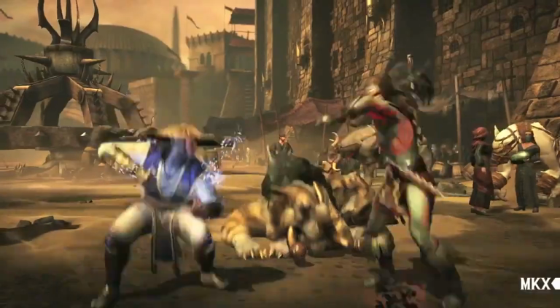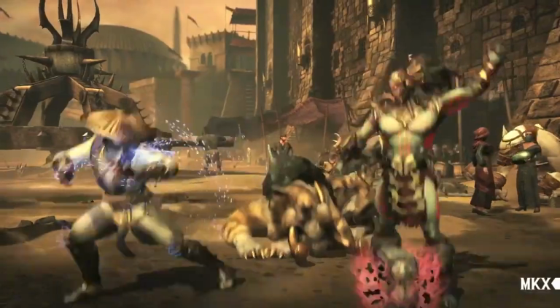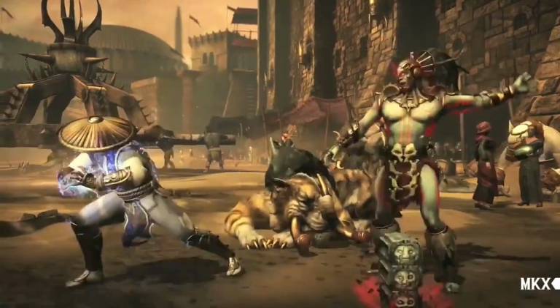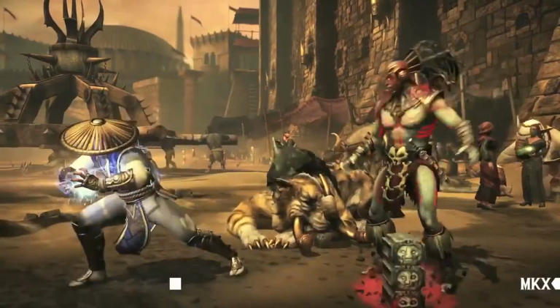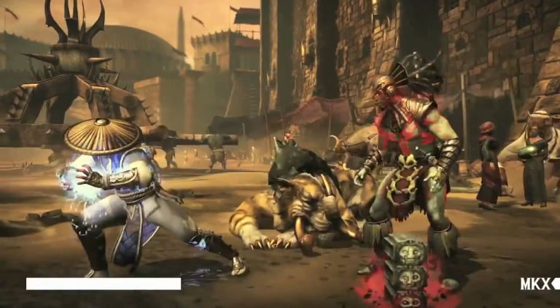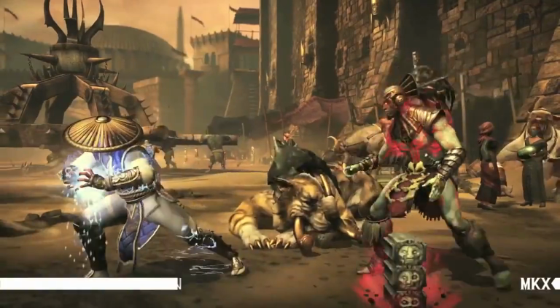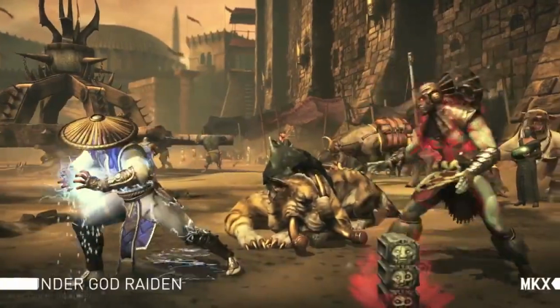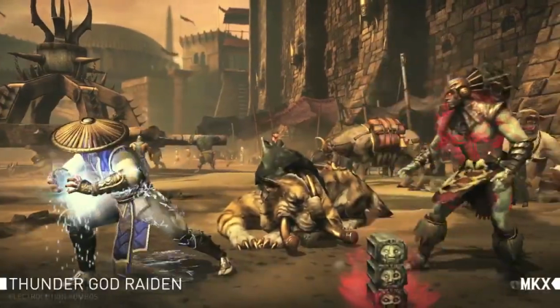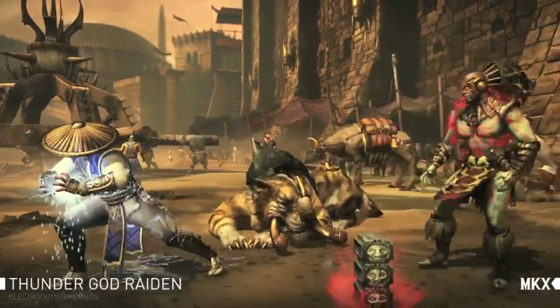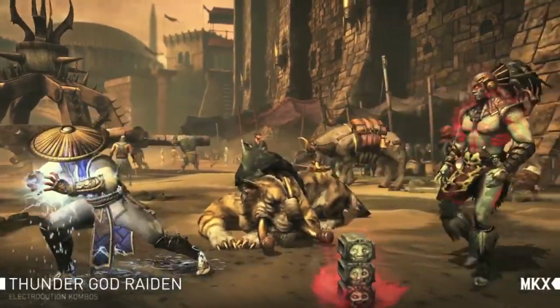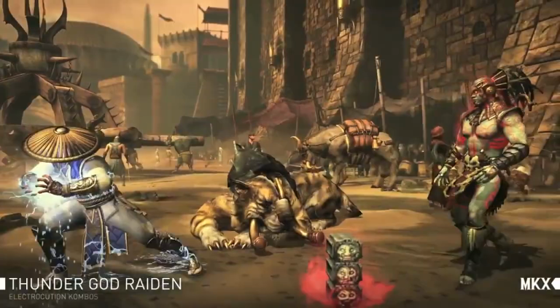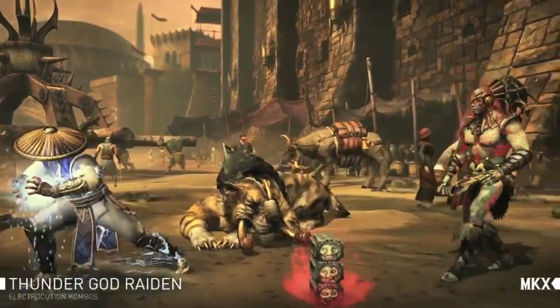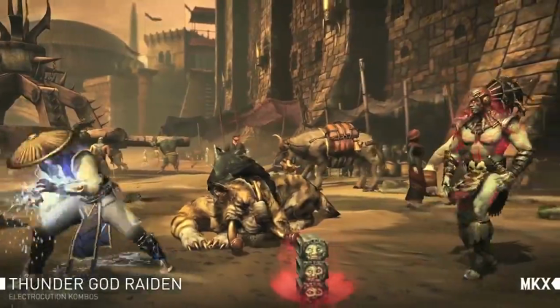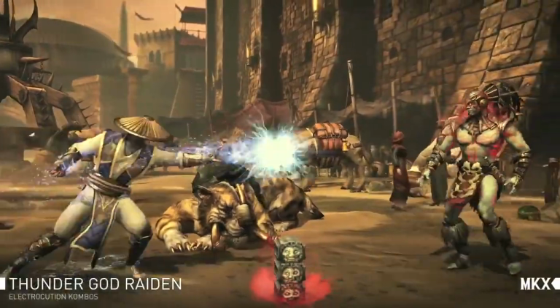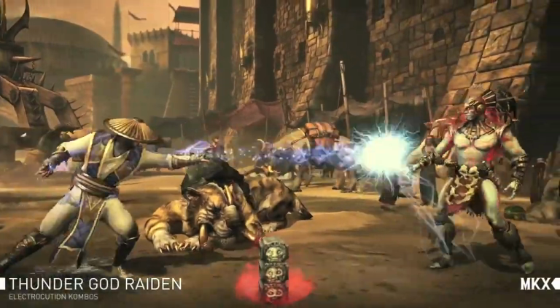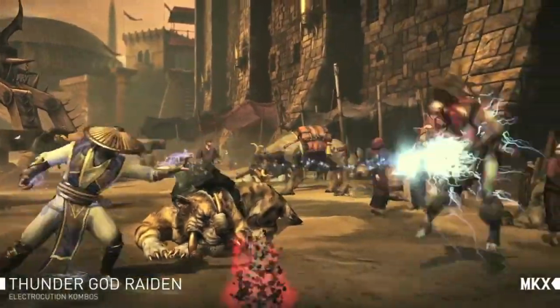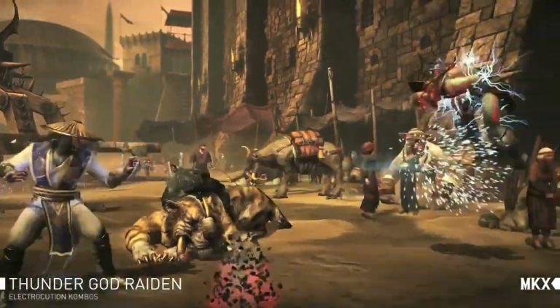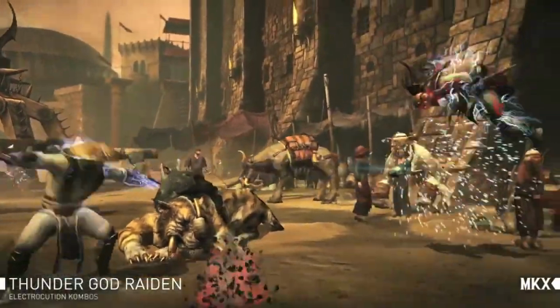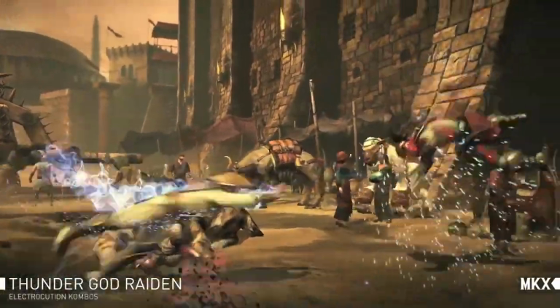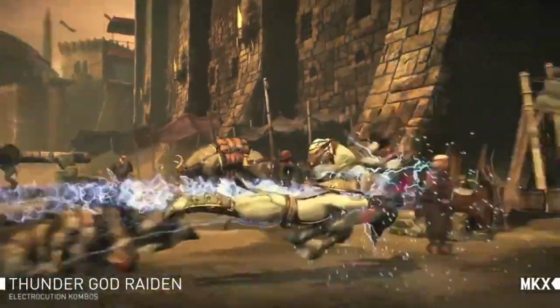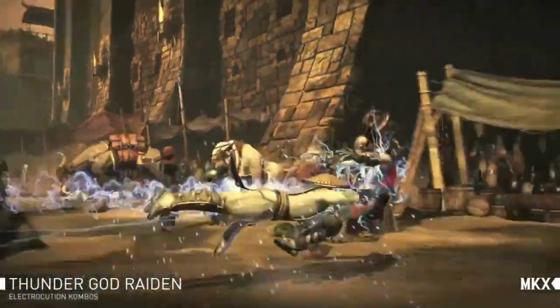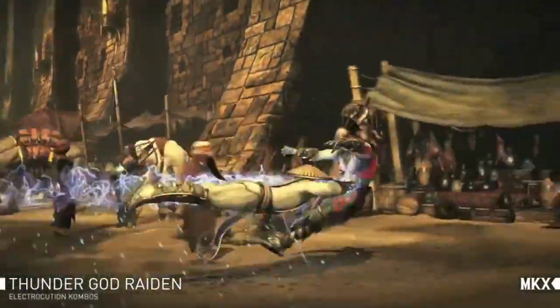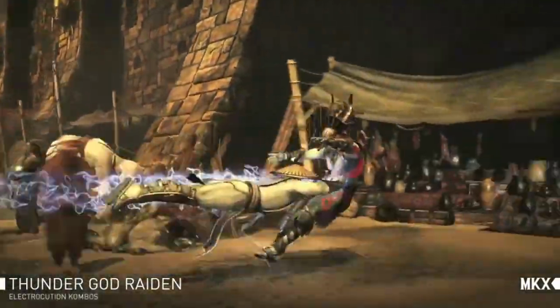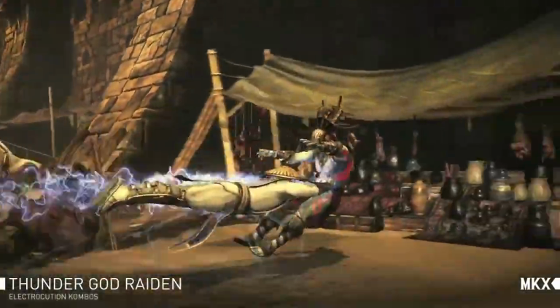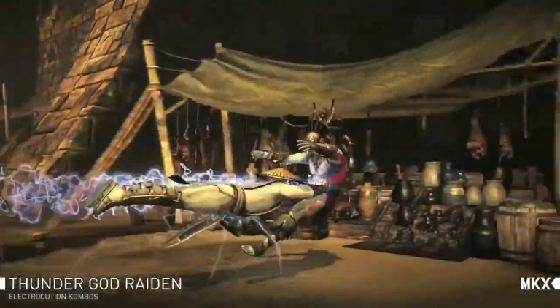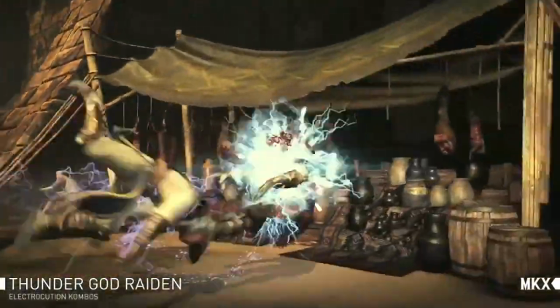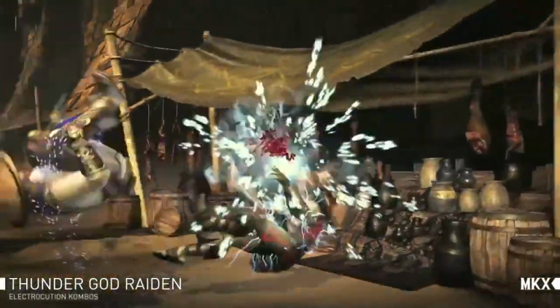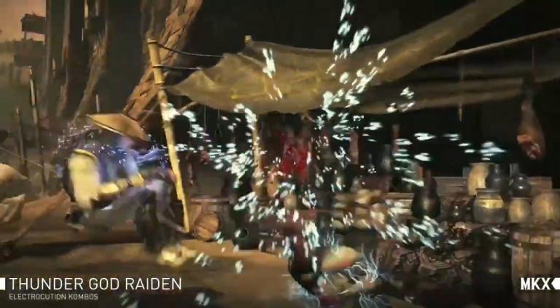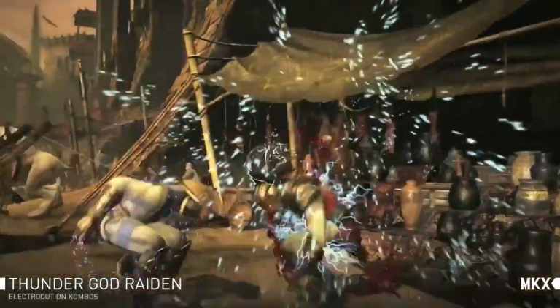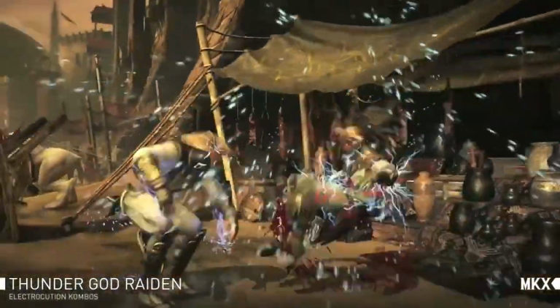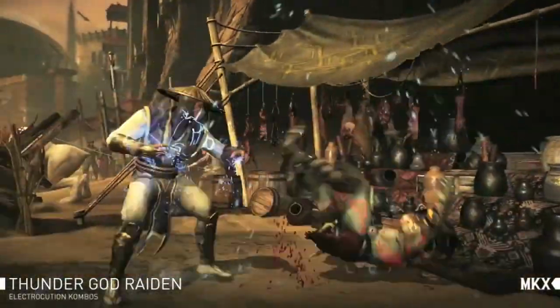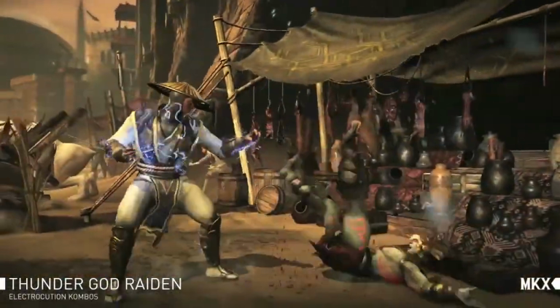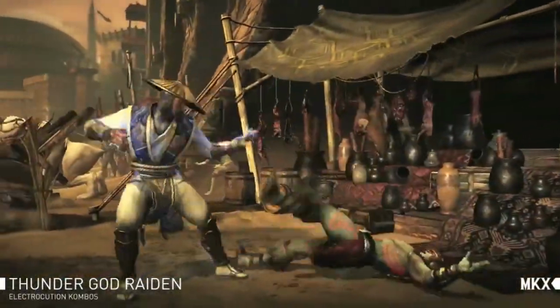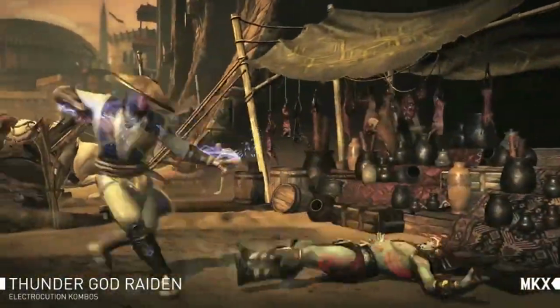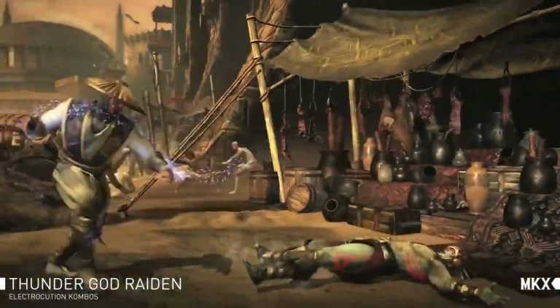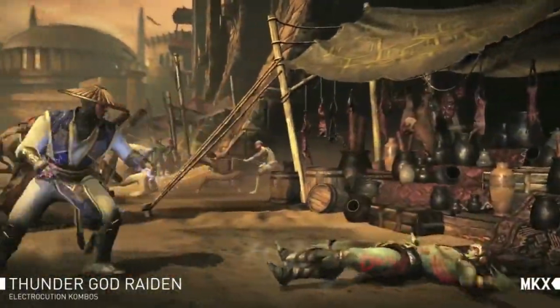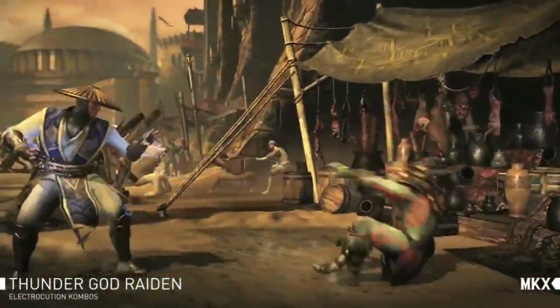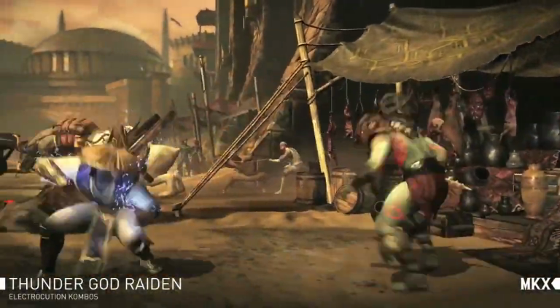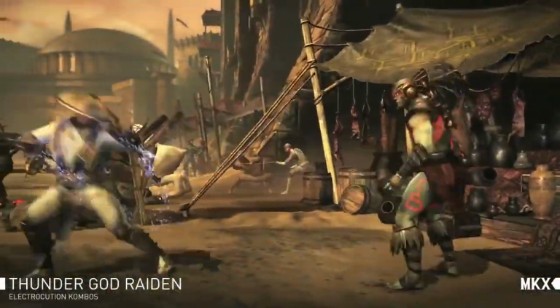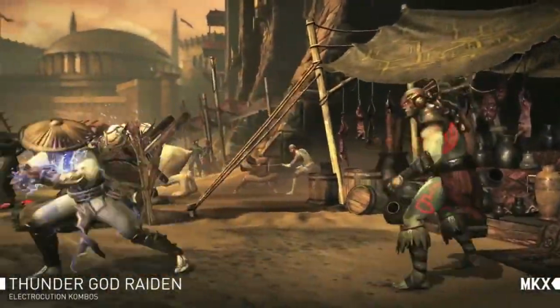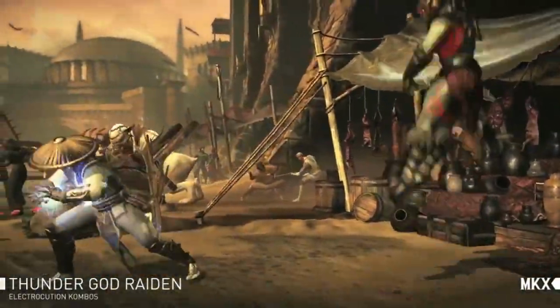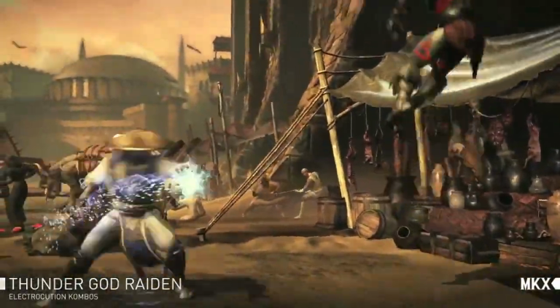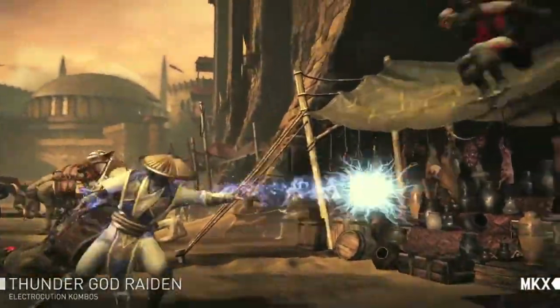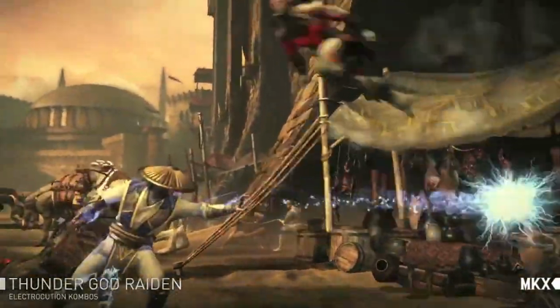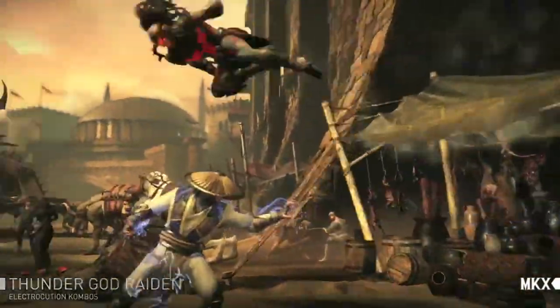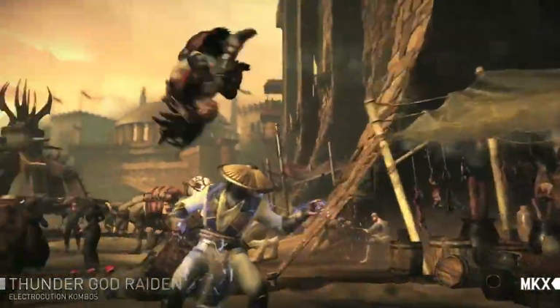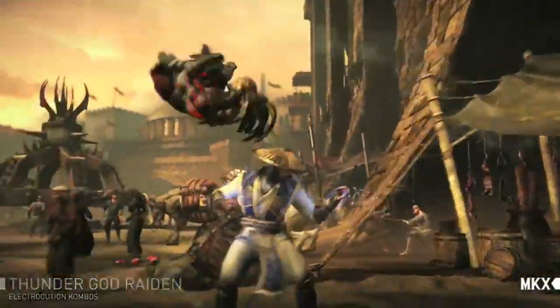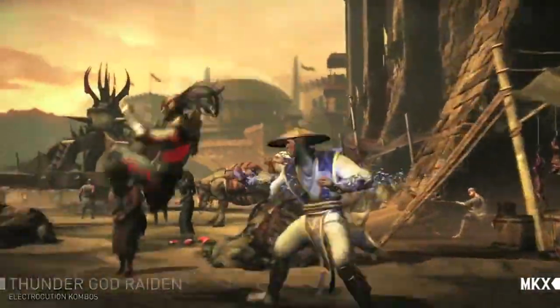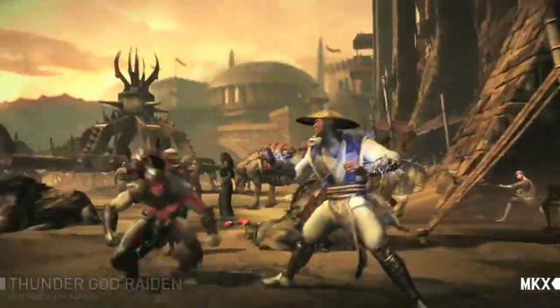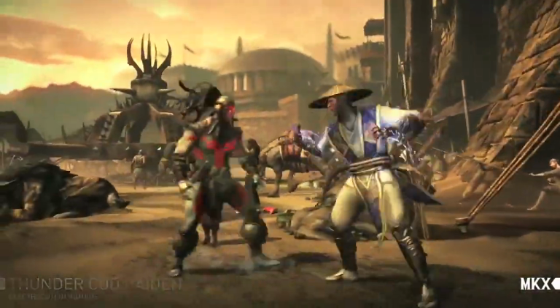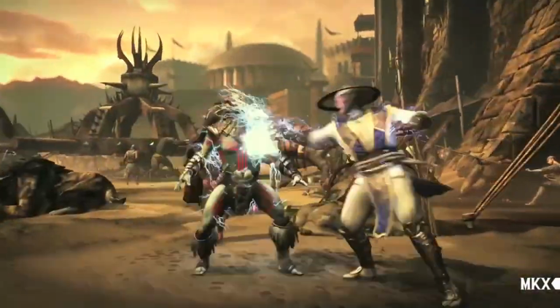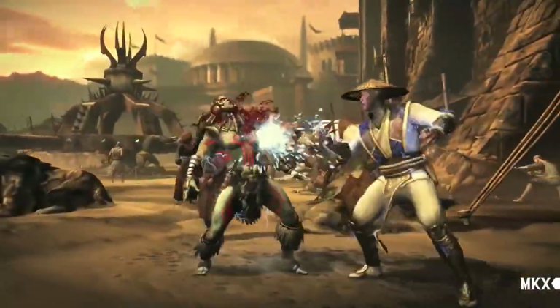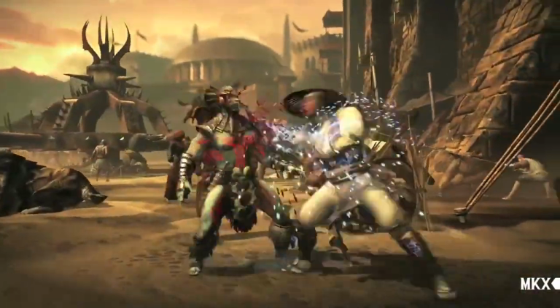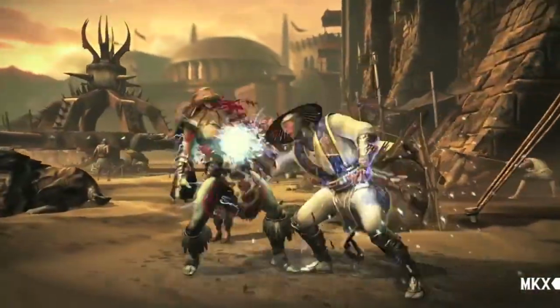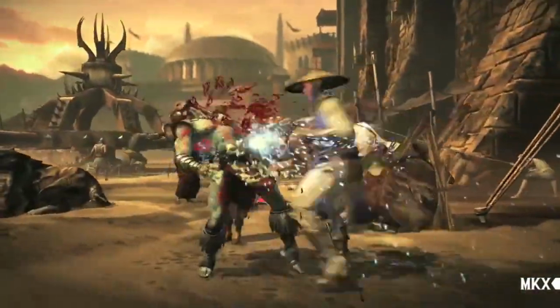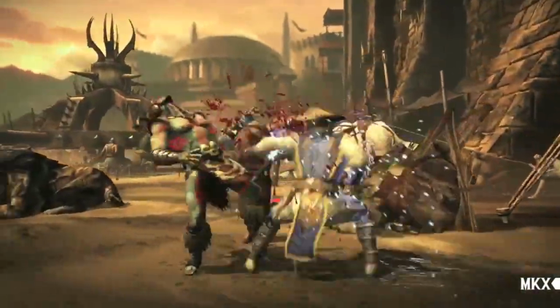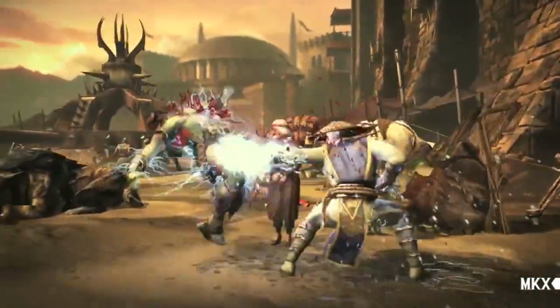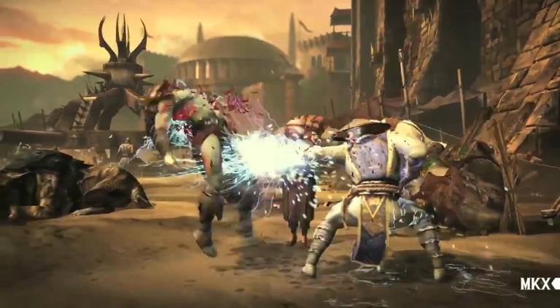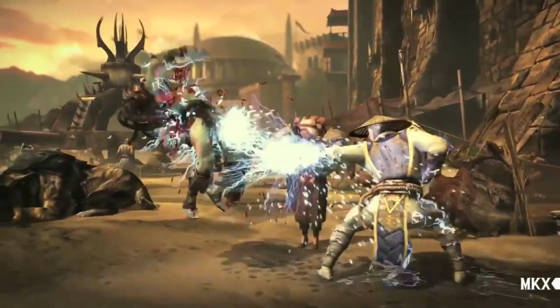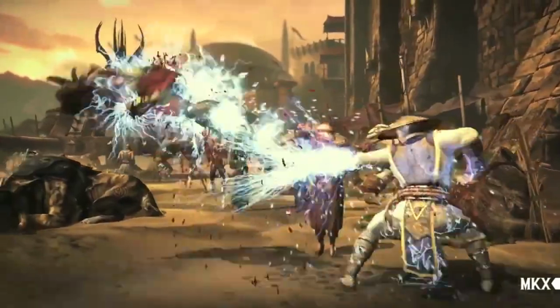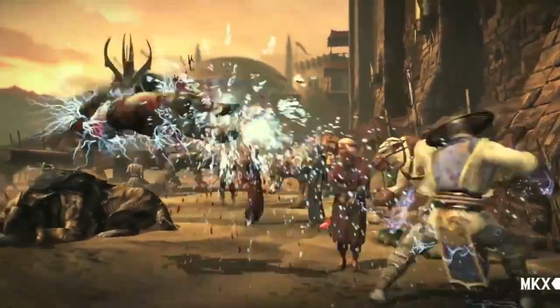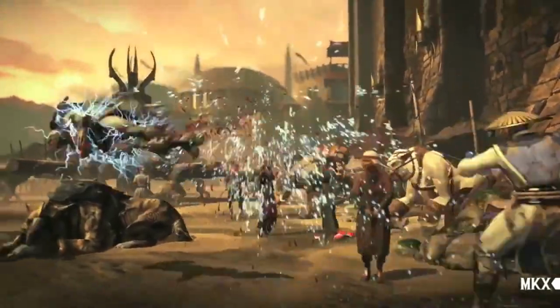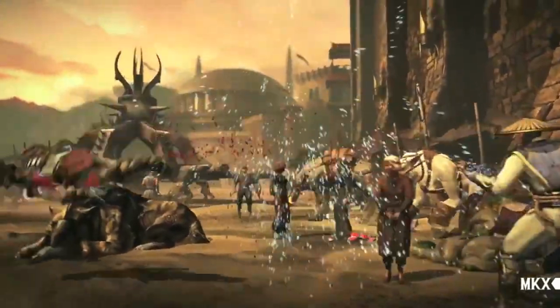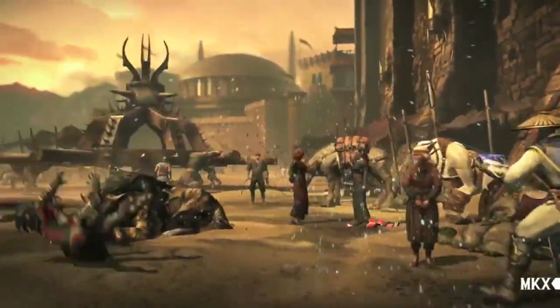The Thunder God variation enhances Raiden's lightning attacks, allowing him to string together longer combos and do more damage.